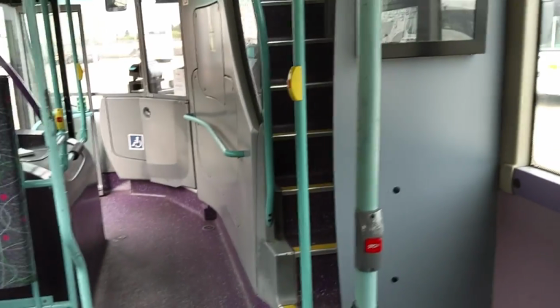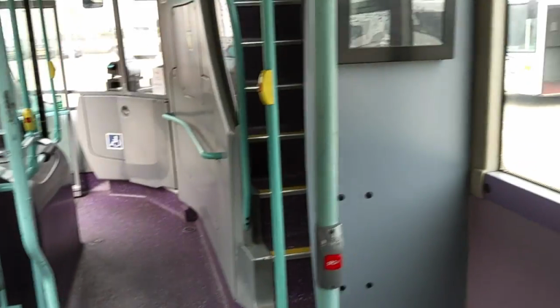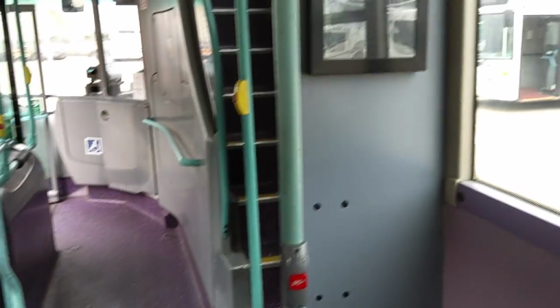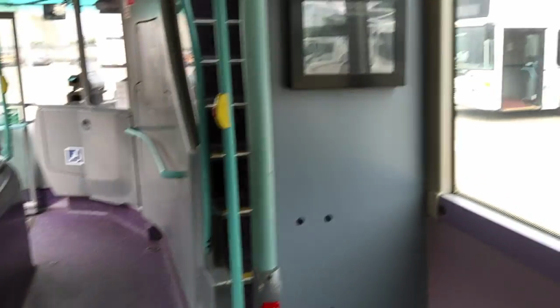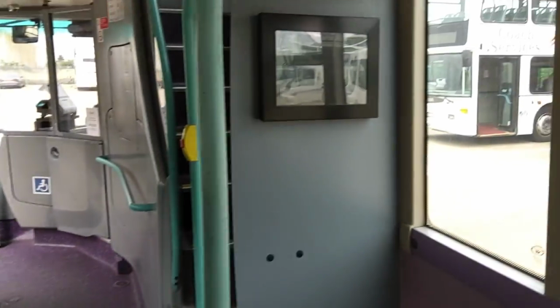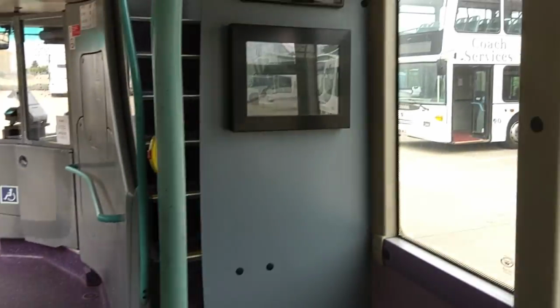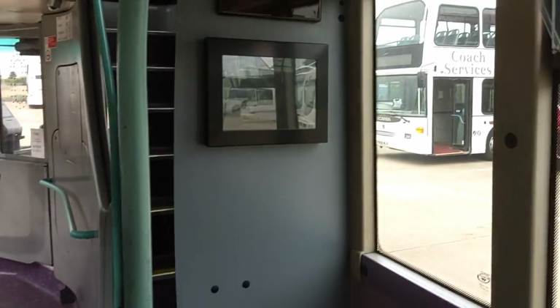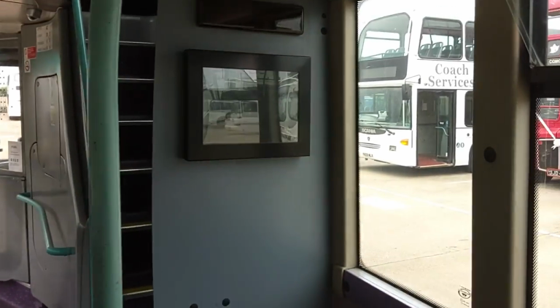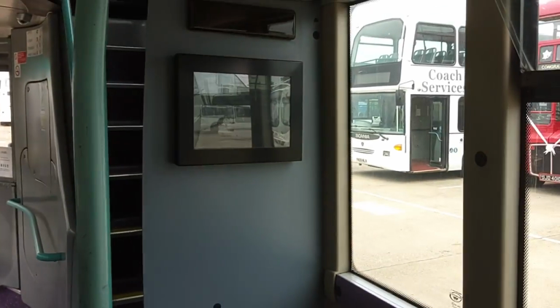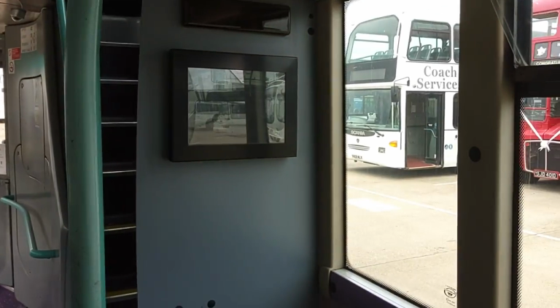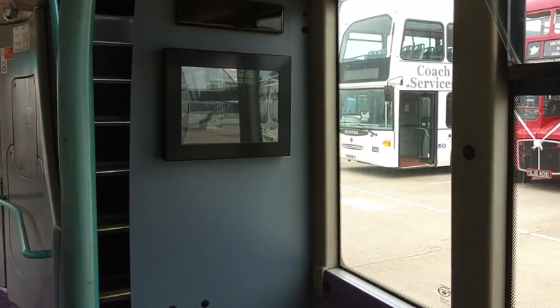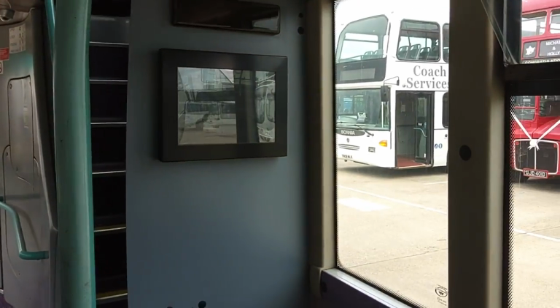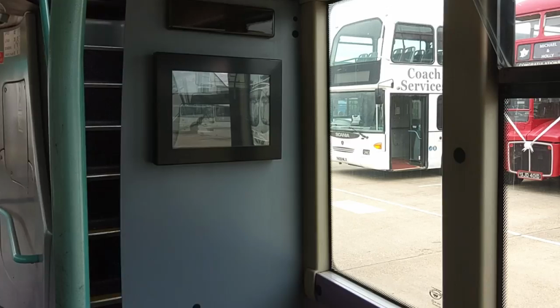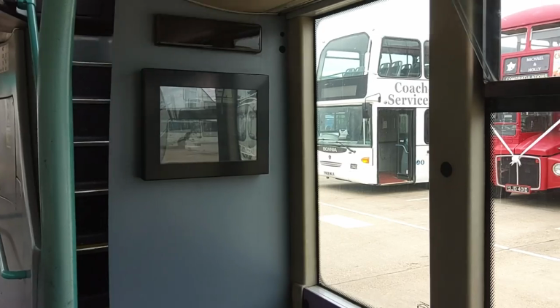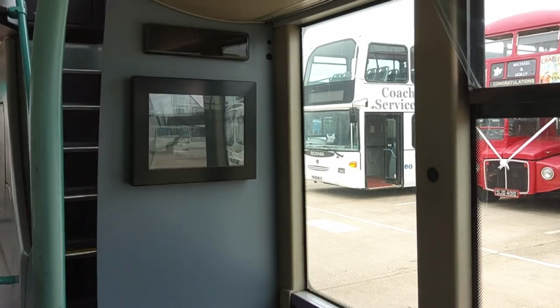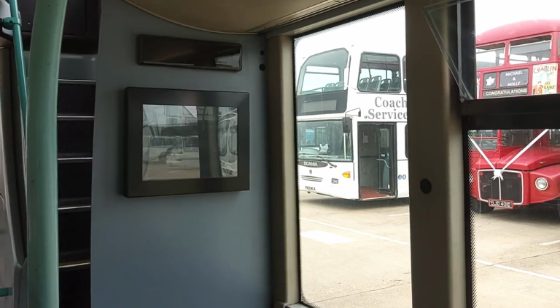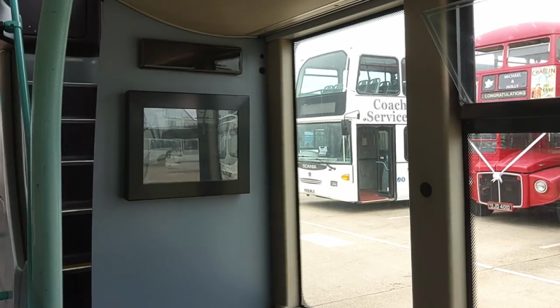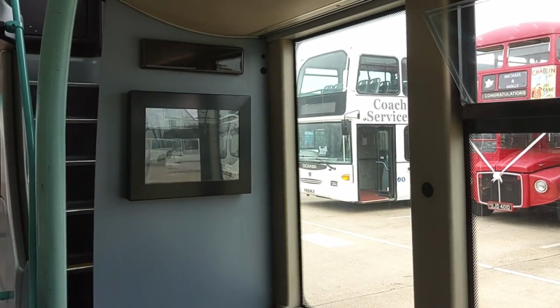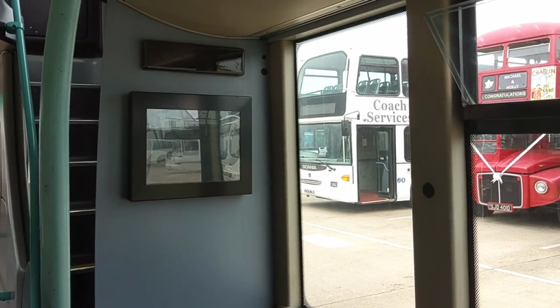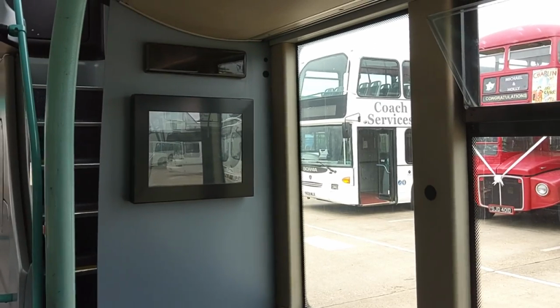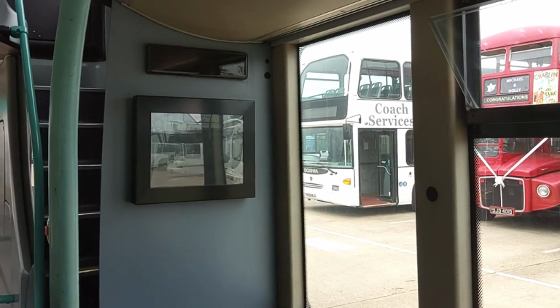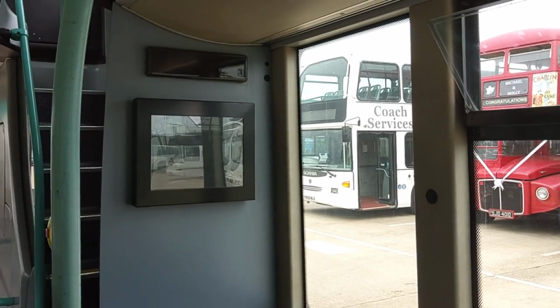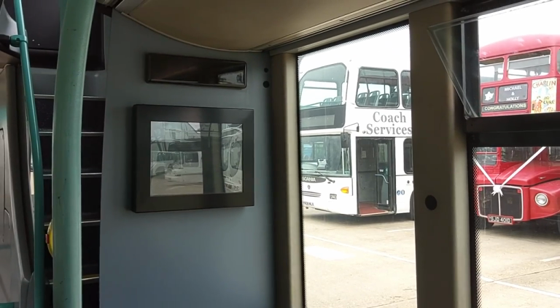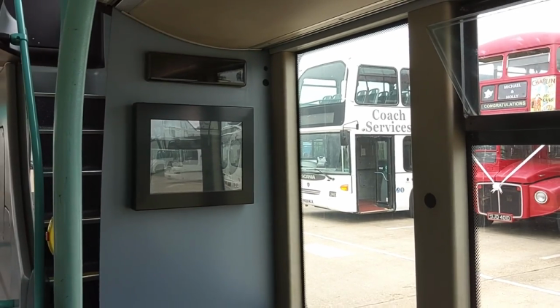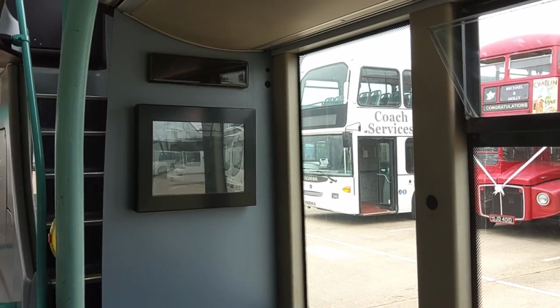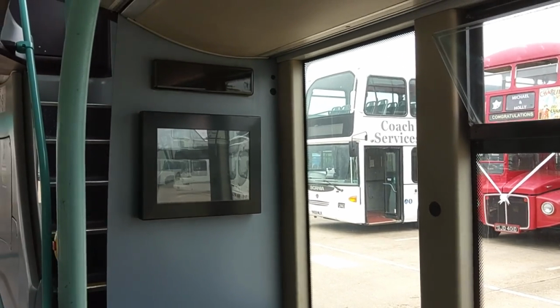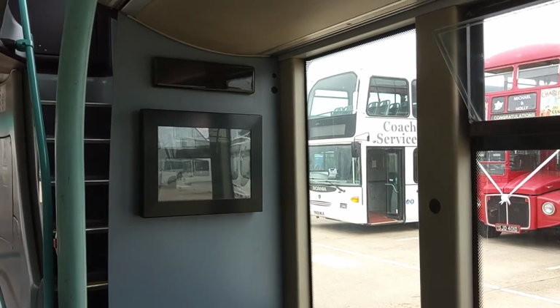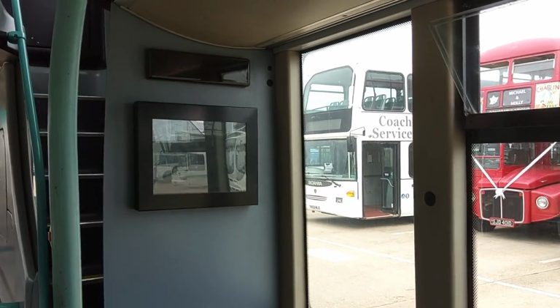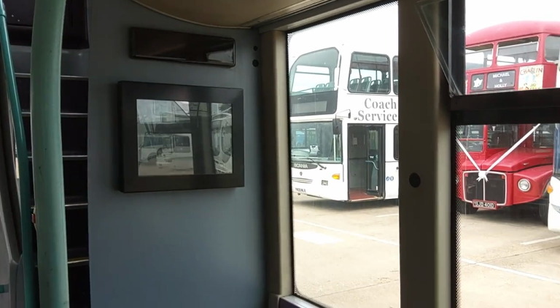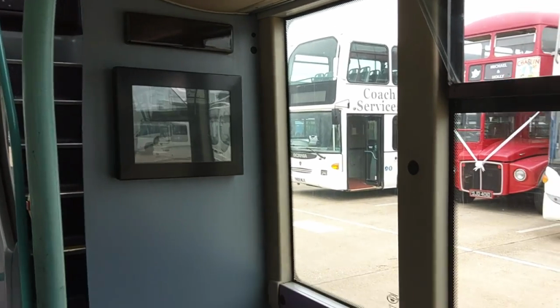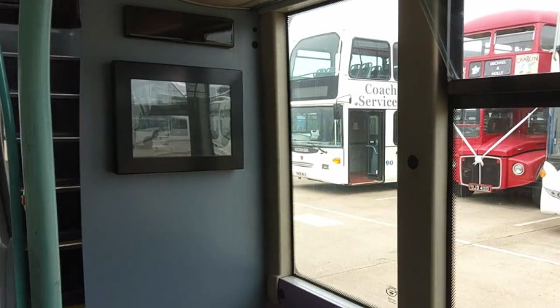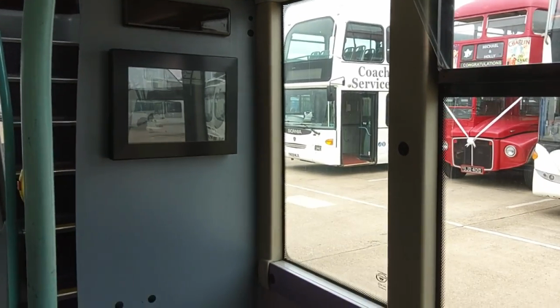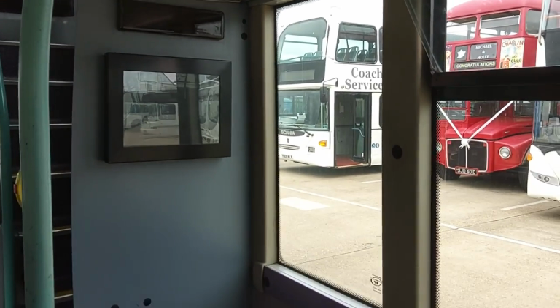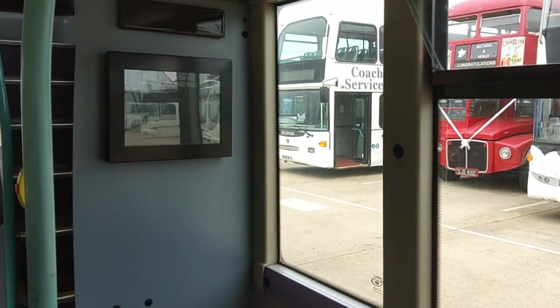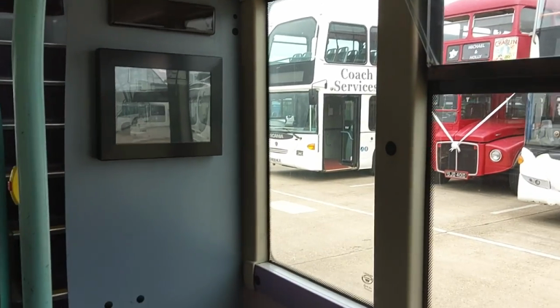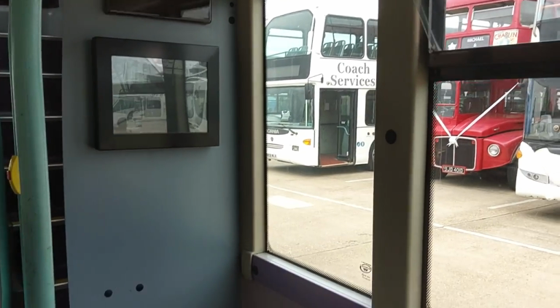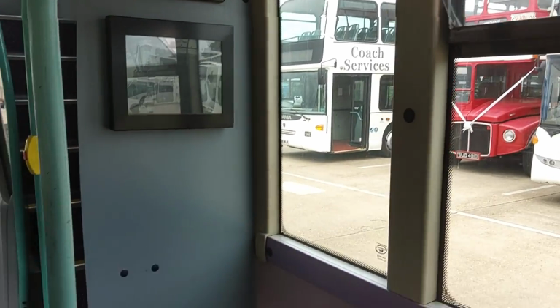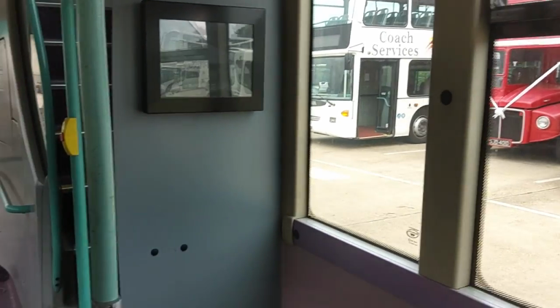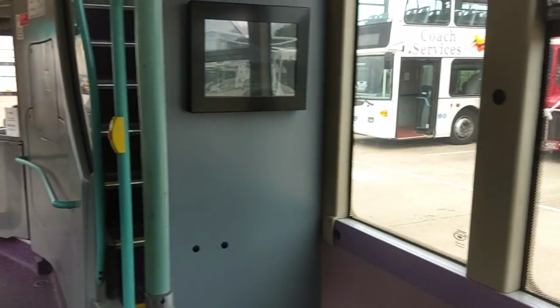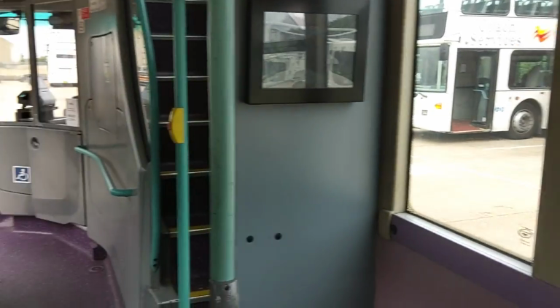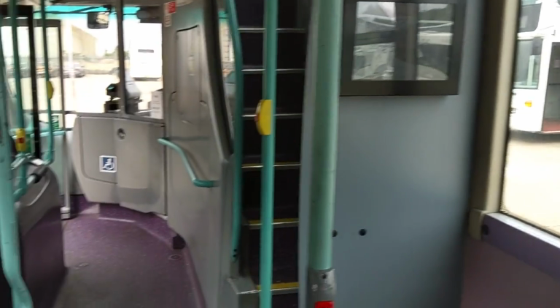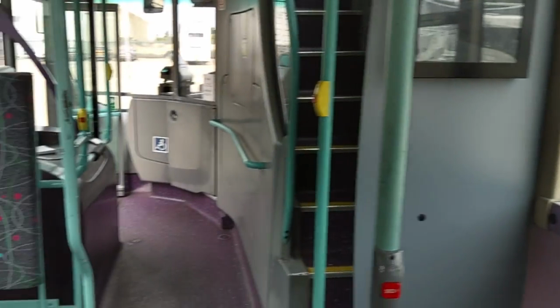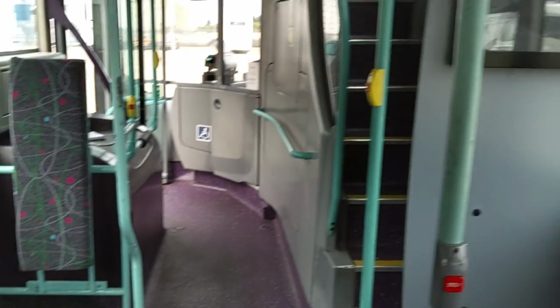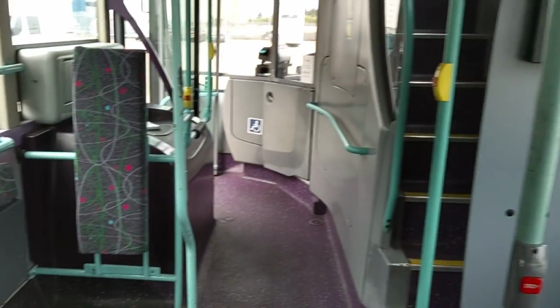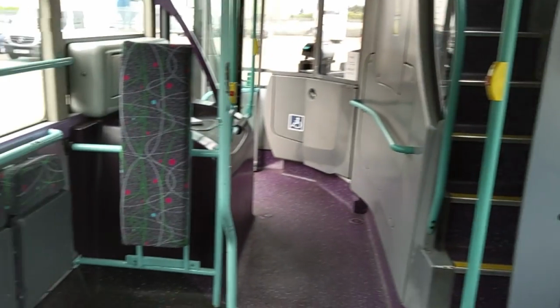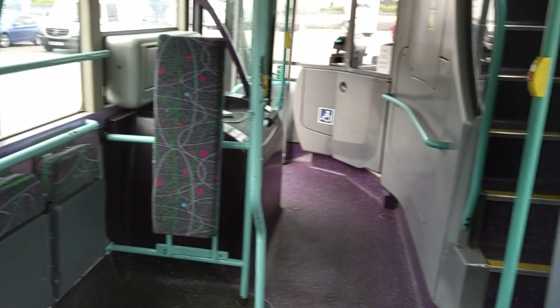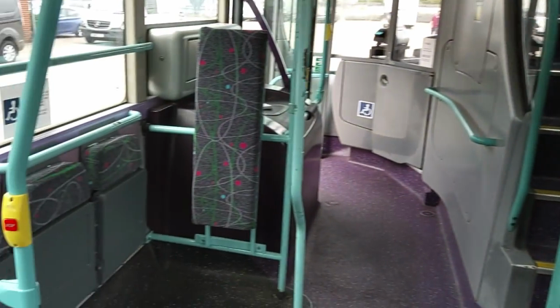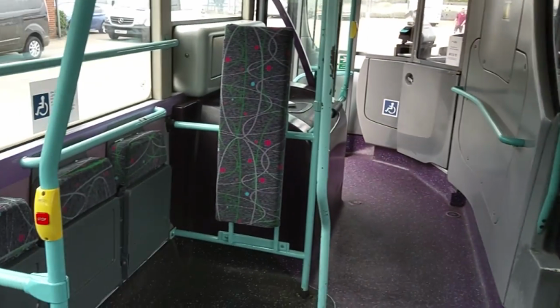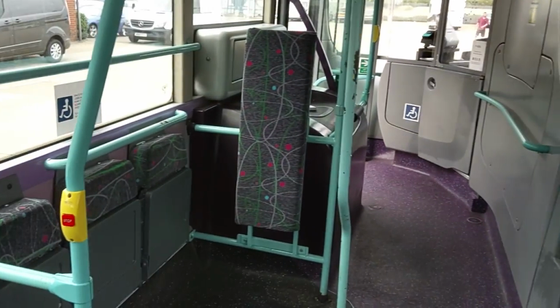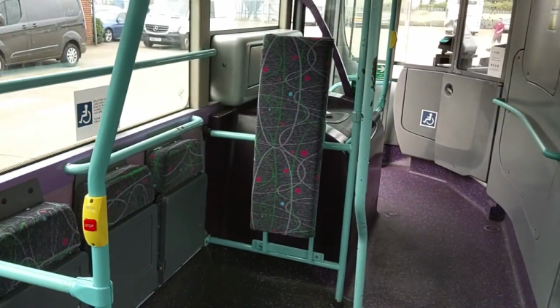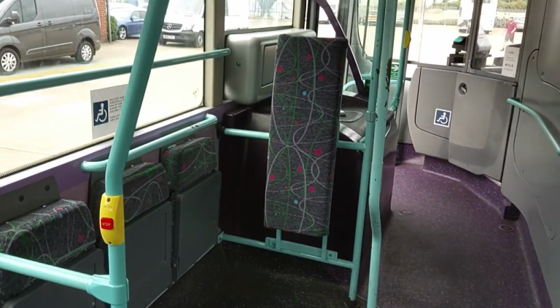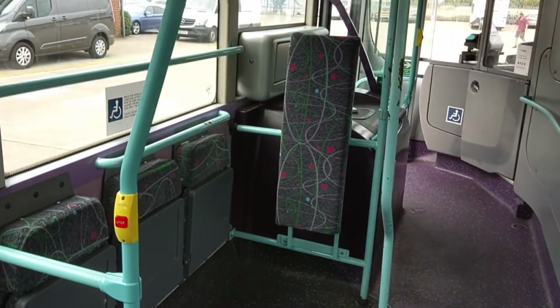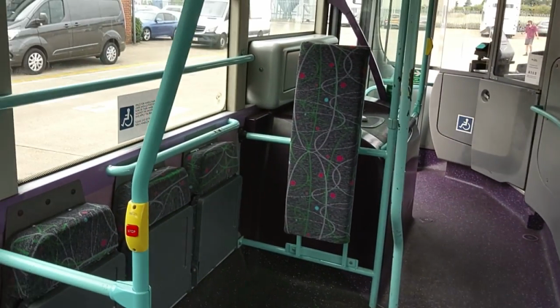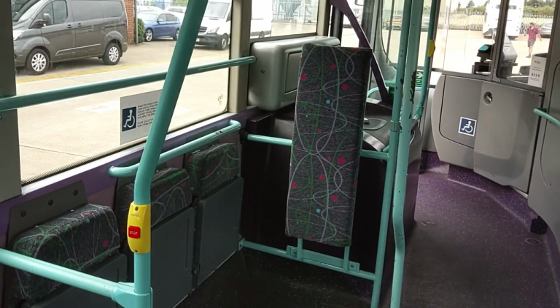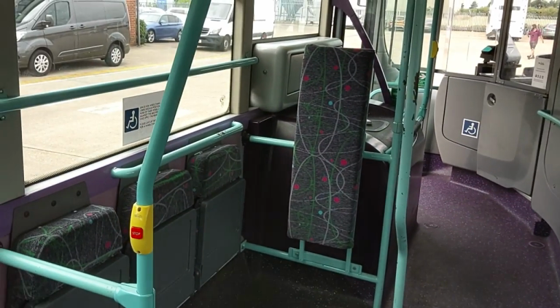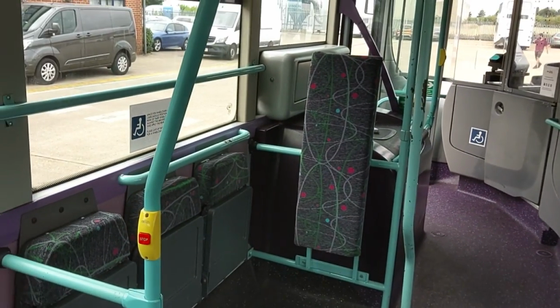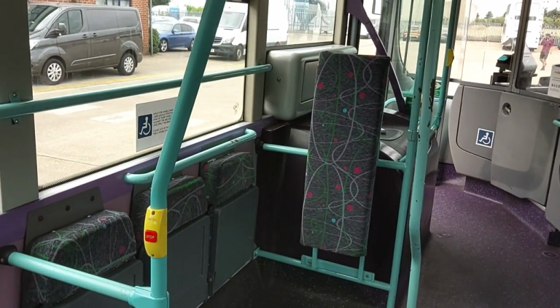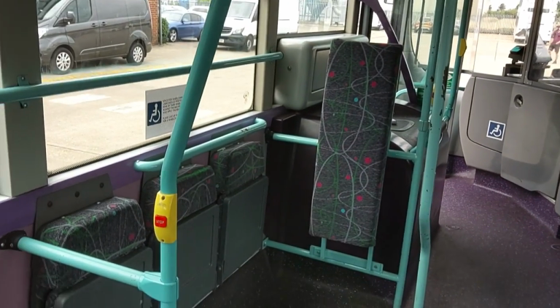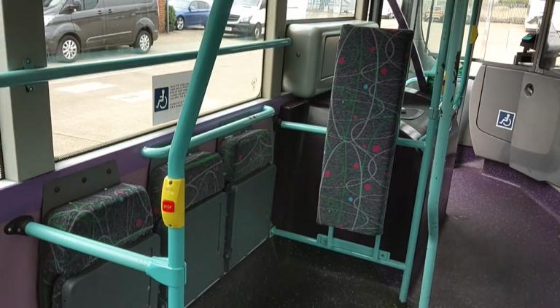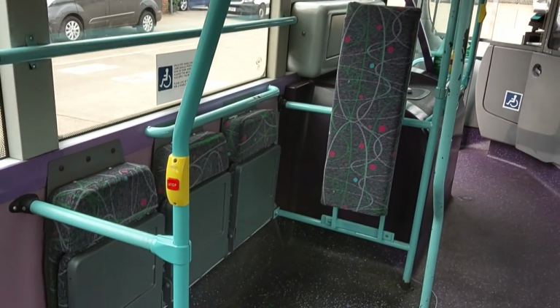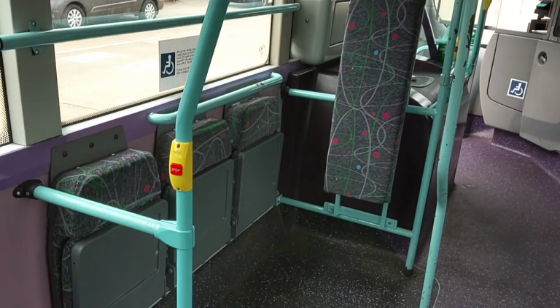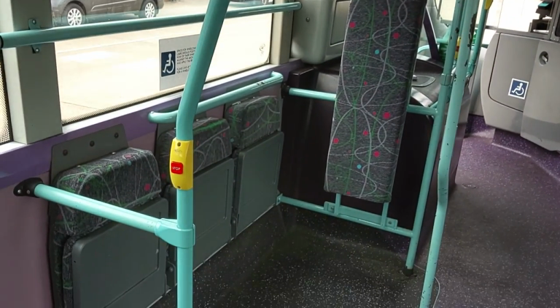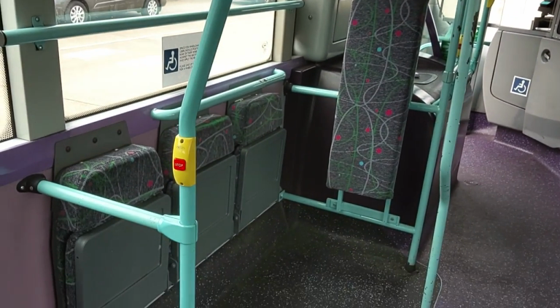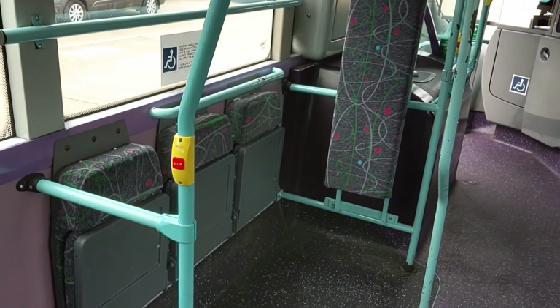There's this little screen here just to remind passengers that they're being watched. And there's your wheelchair bay.